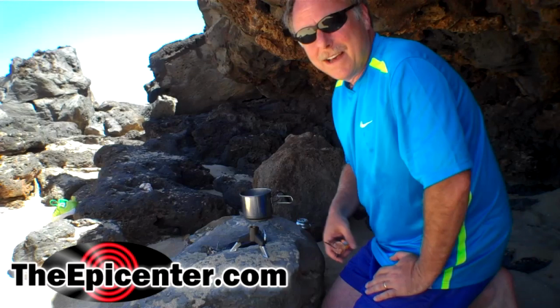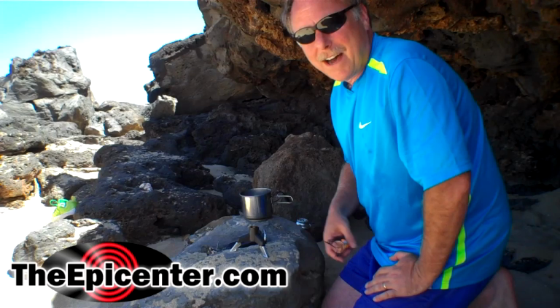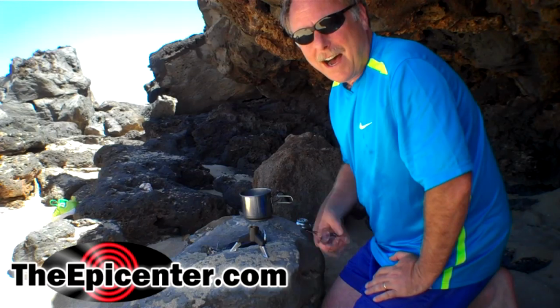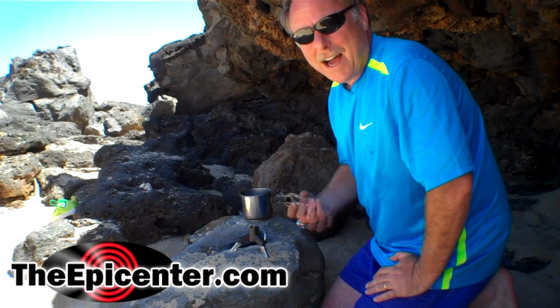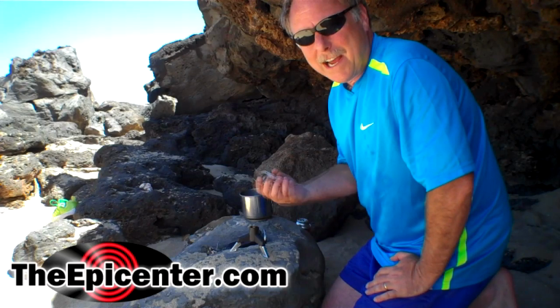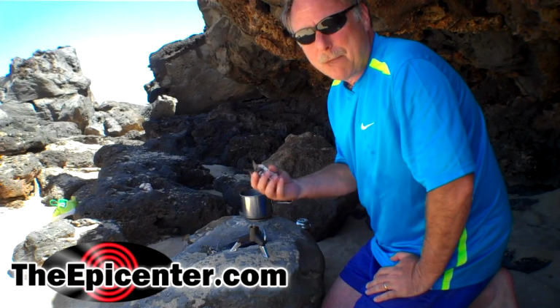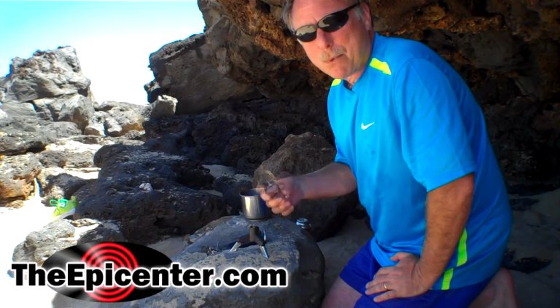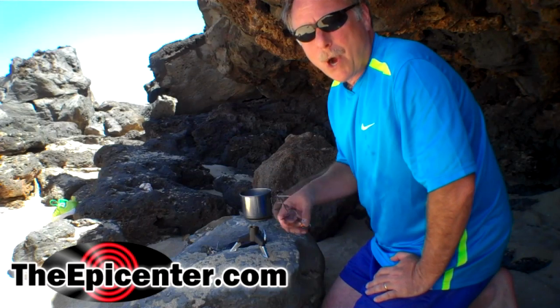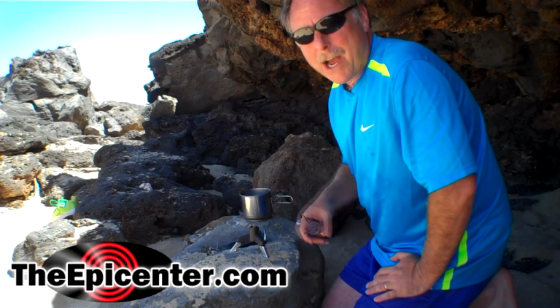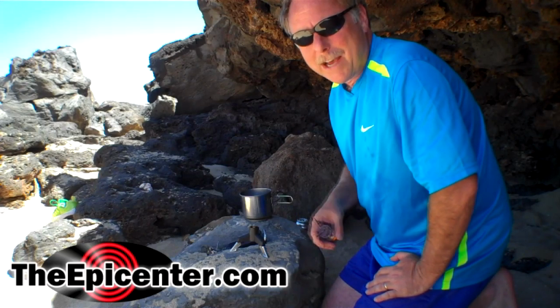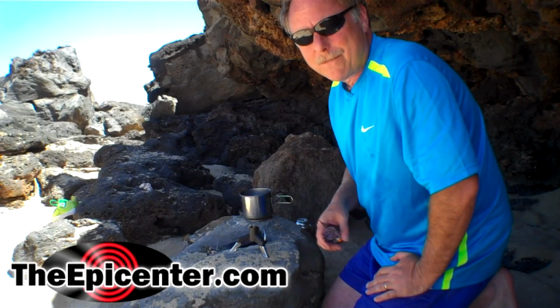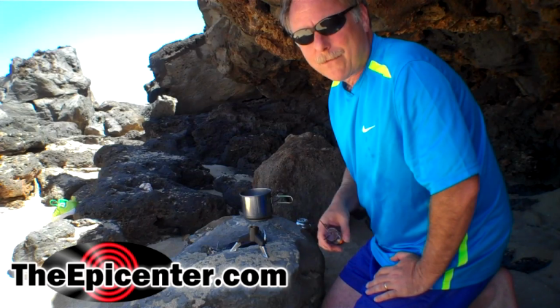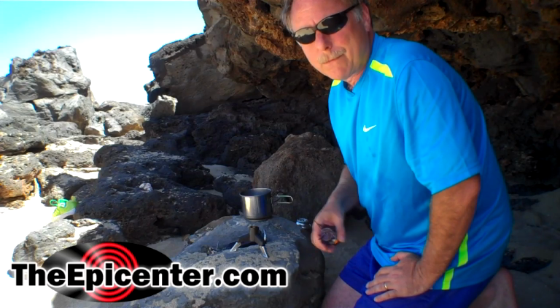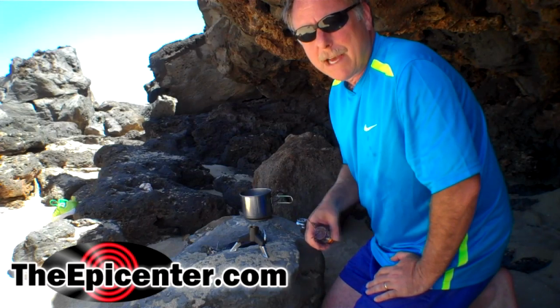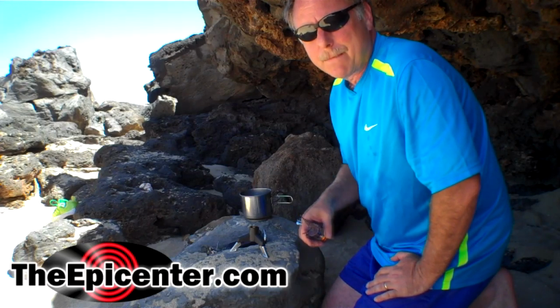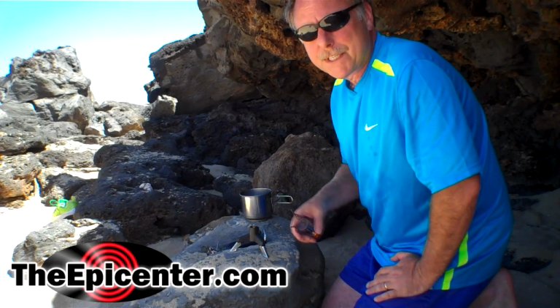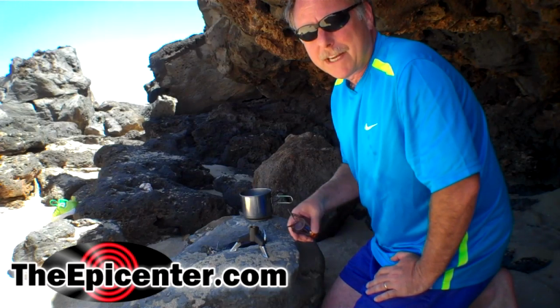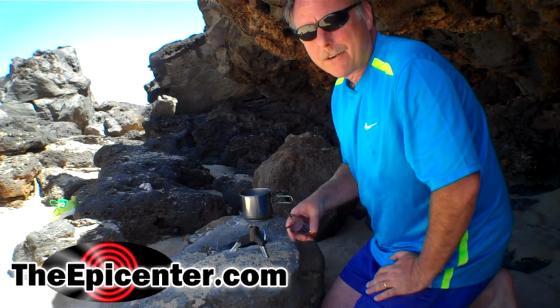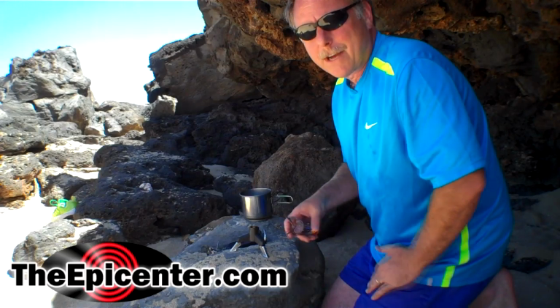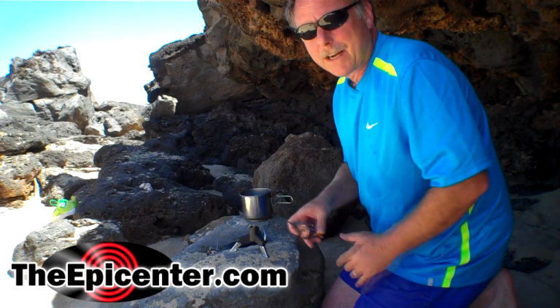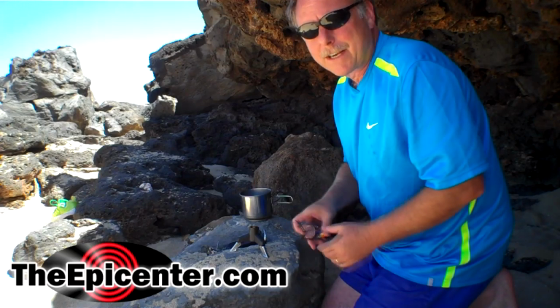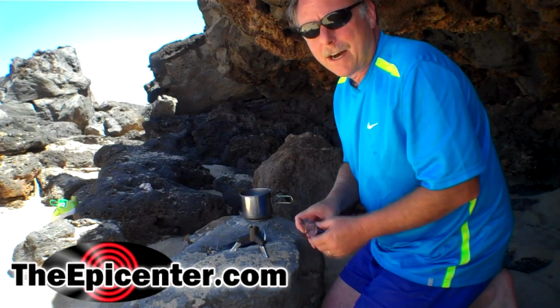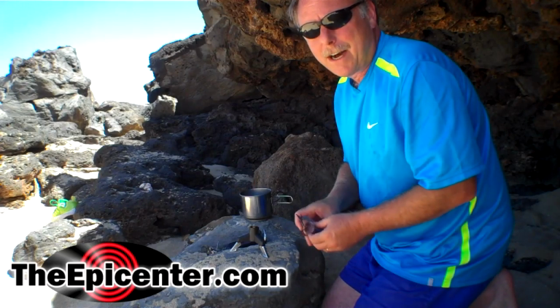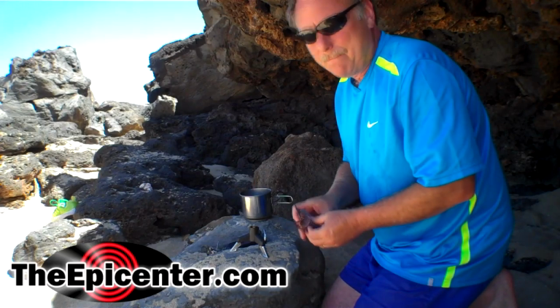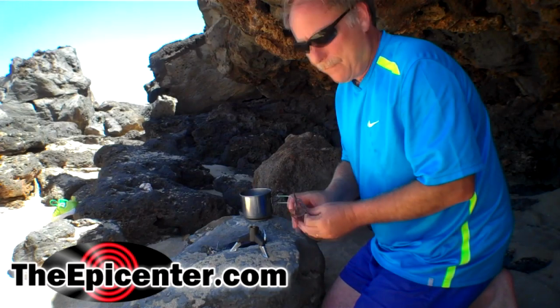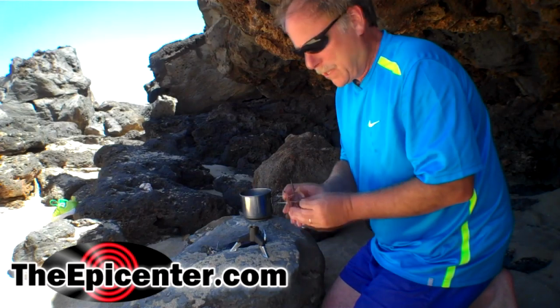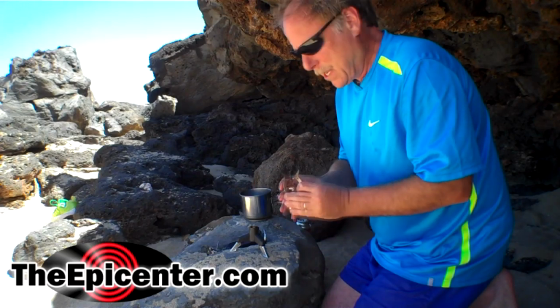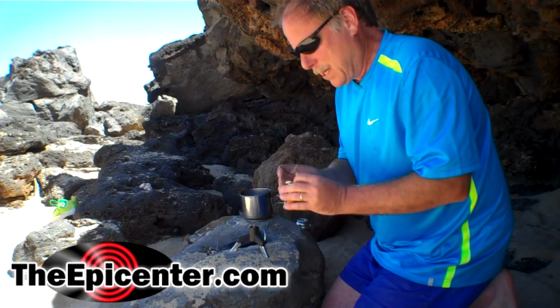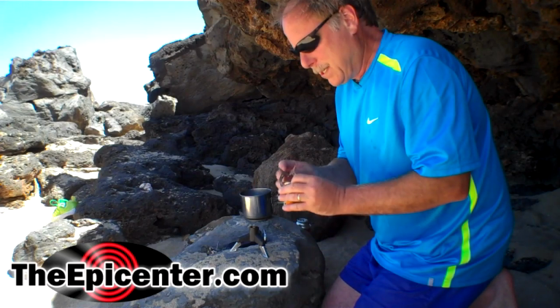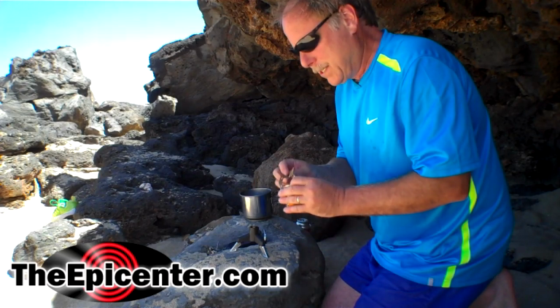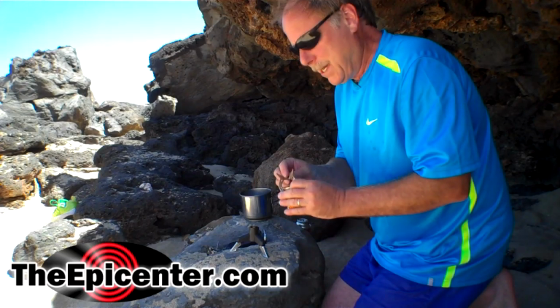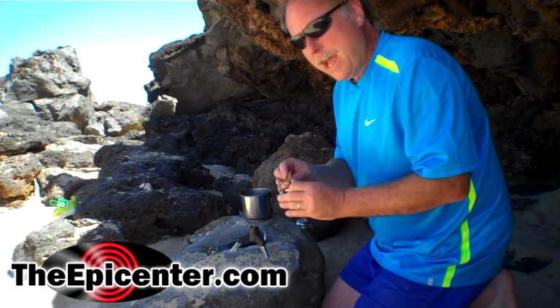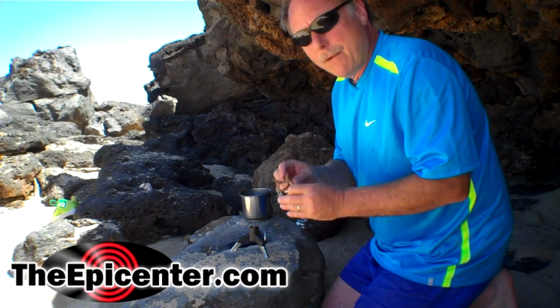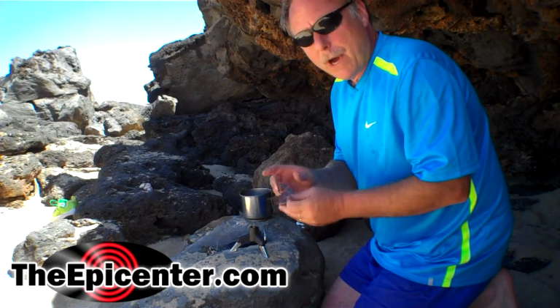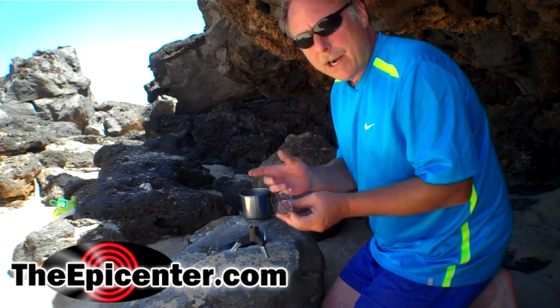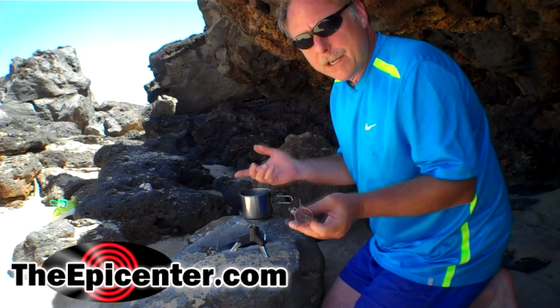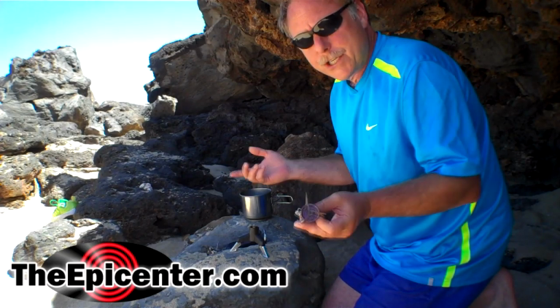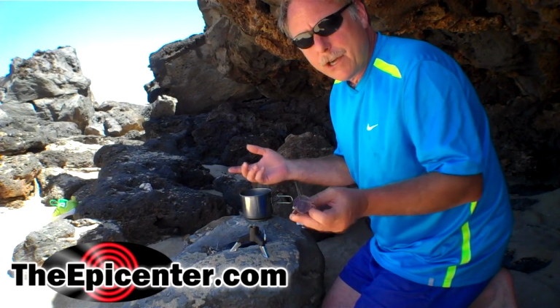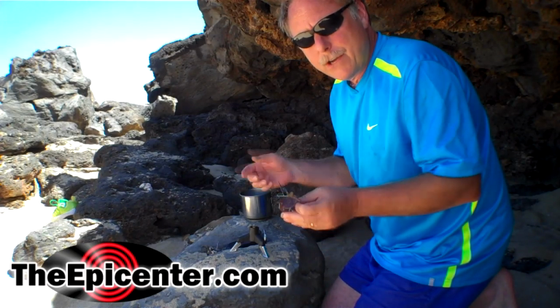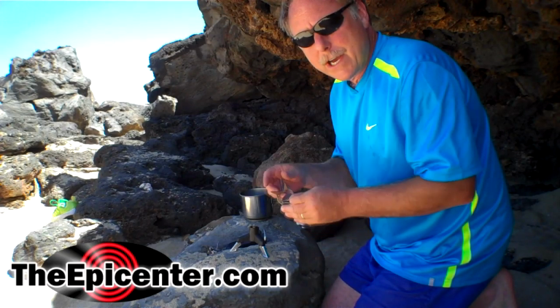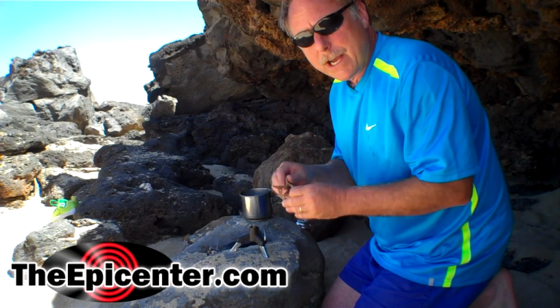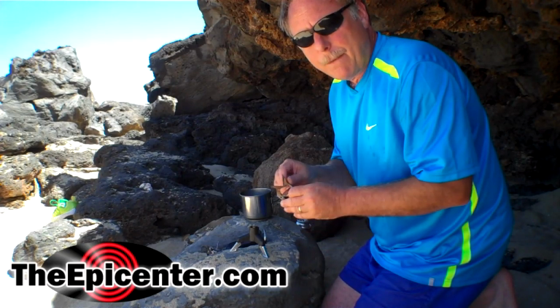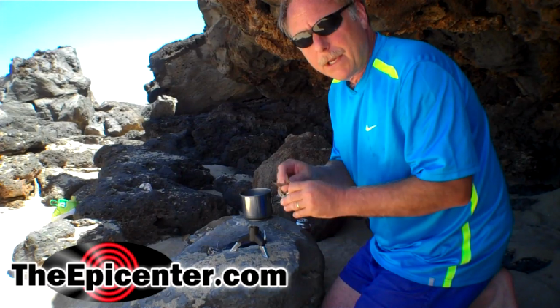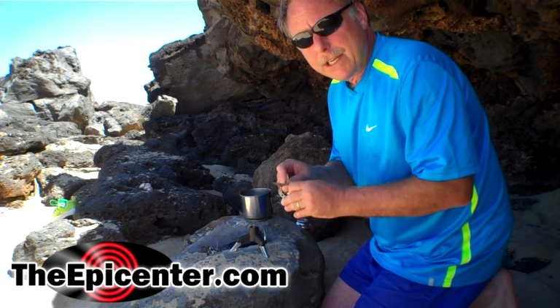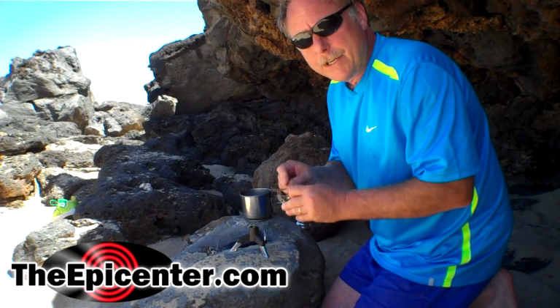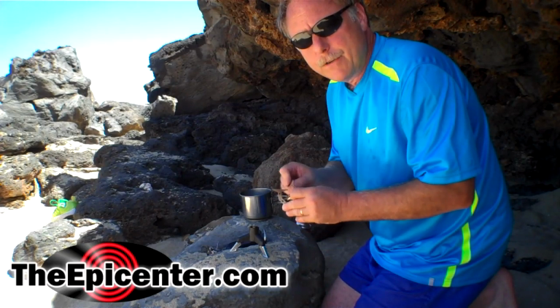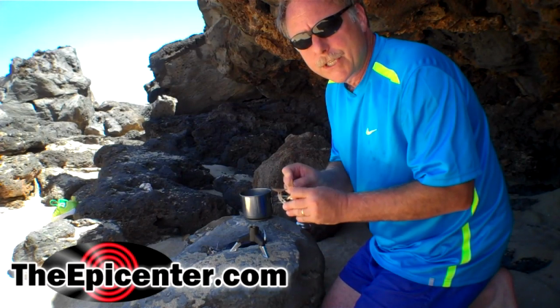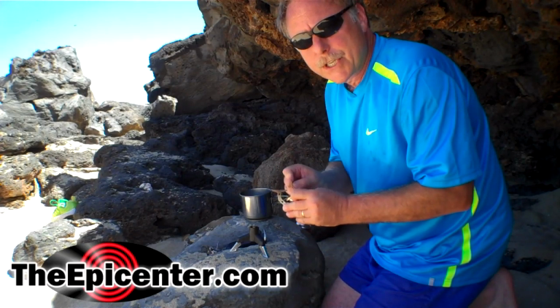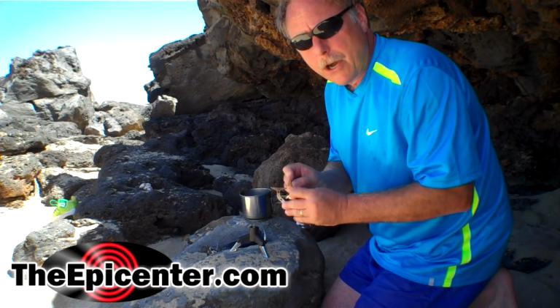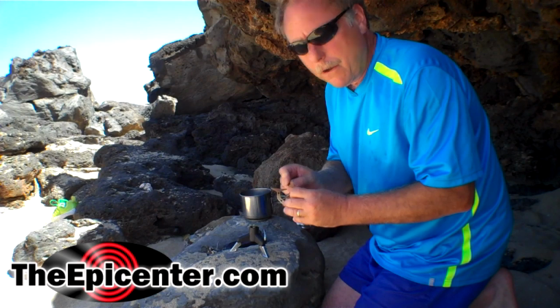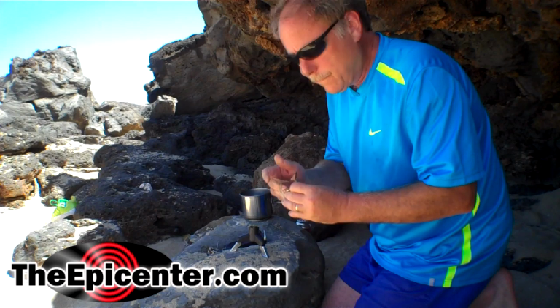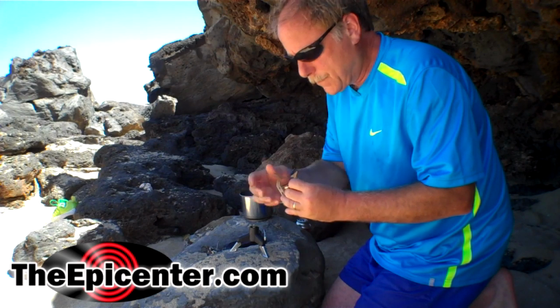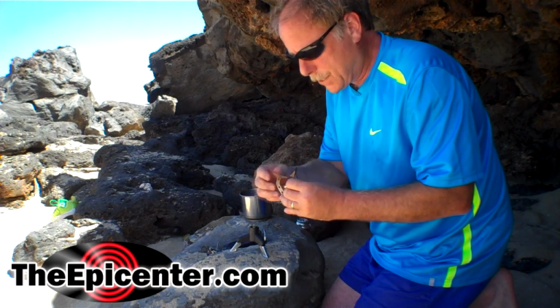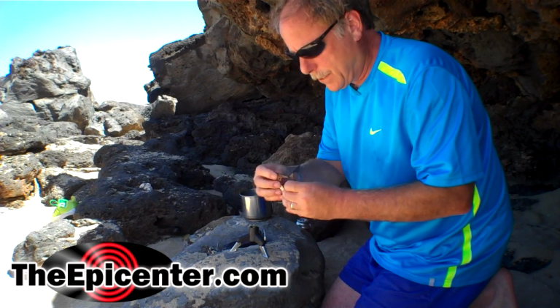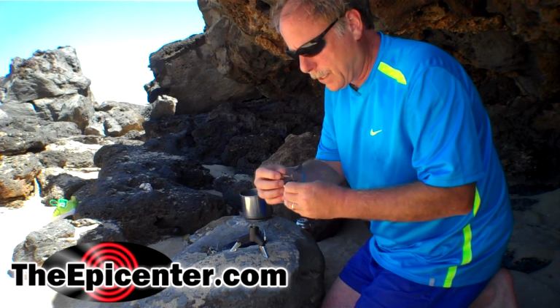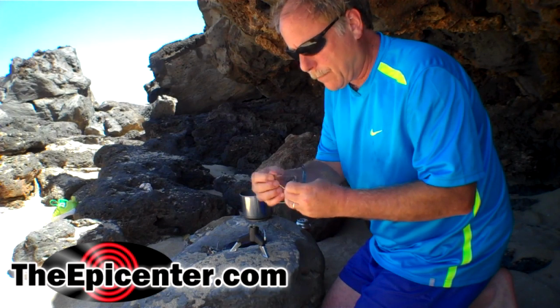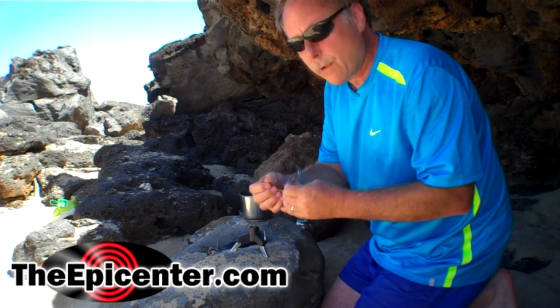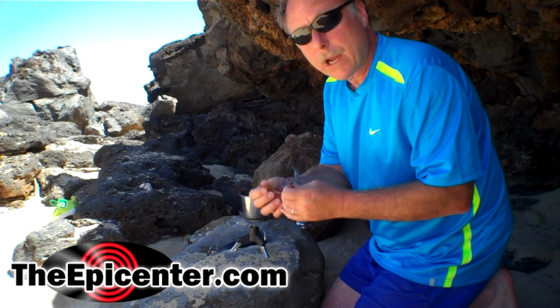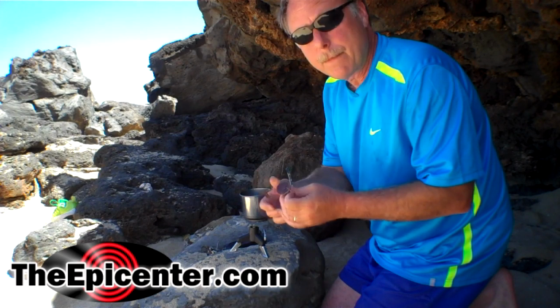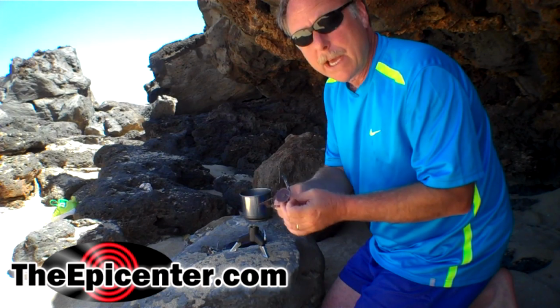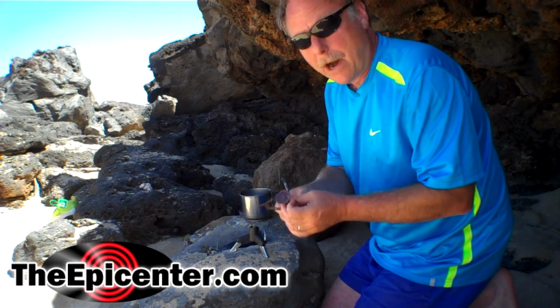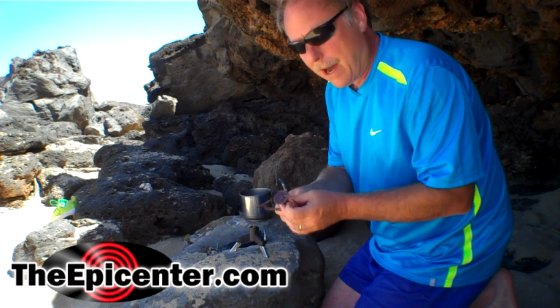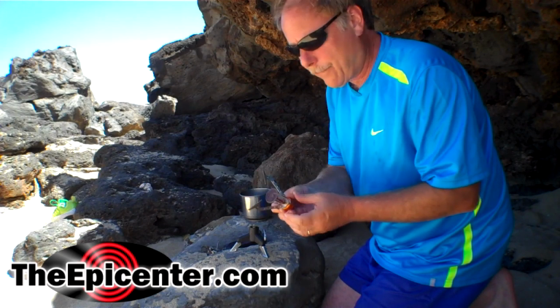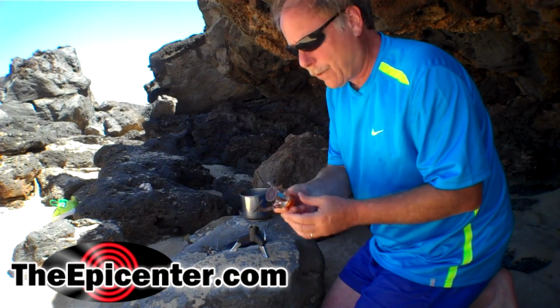Hi, I'm Brian from TheEpicenter.com. Today I wanted to show you a couple of the new stoves that we're going to be offering.